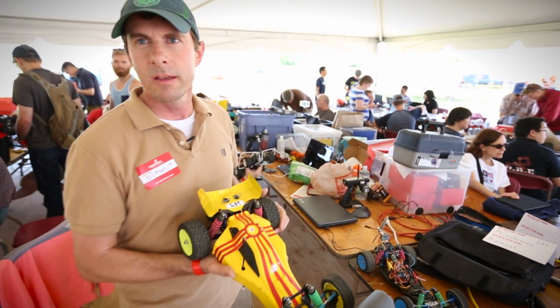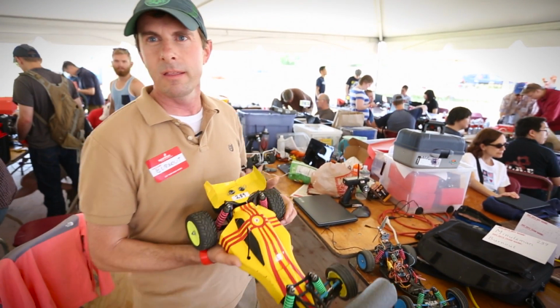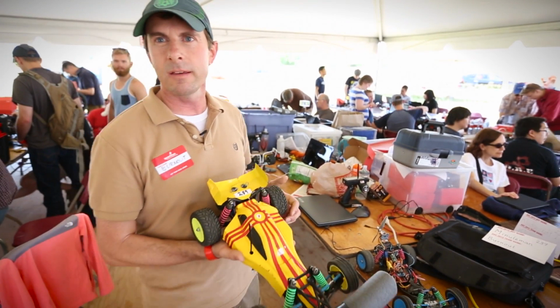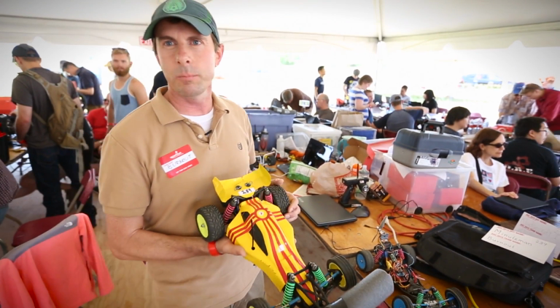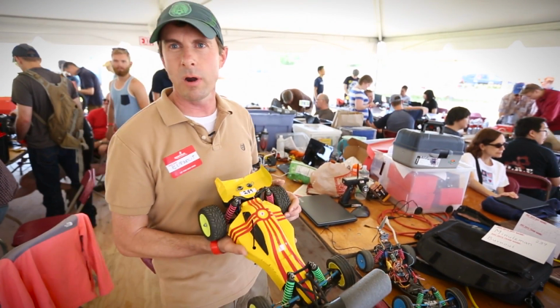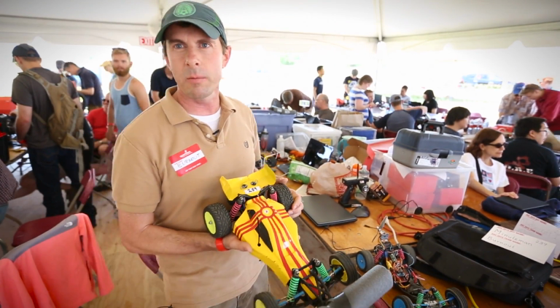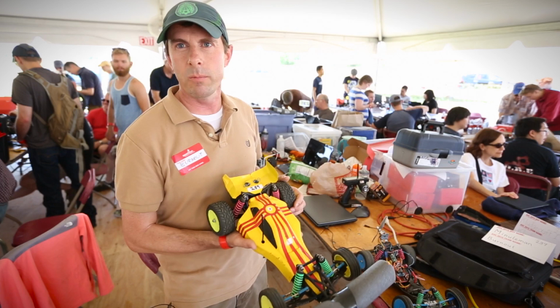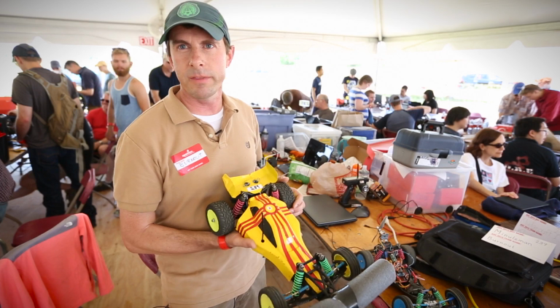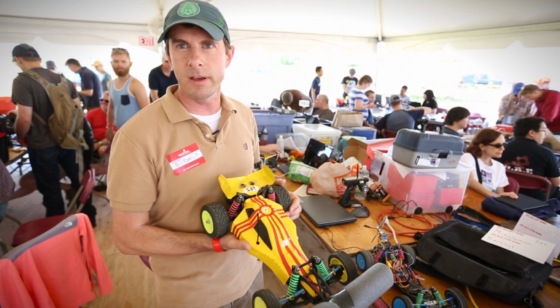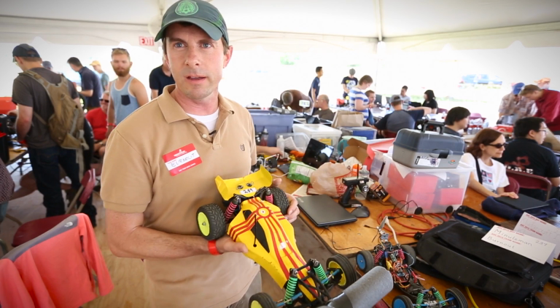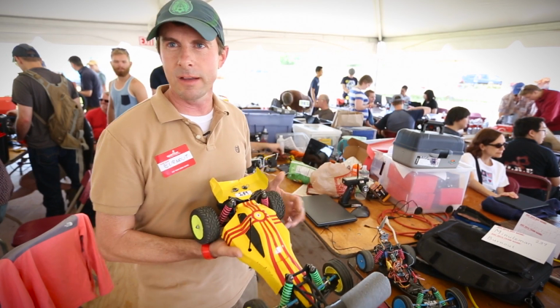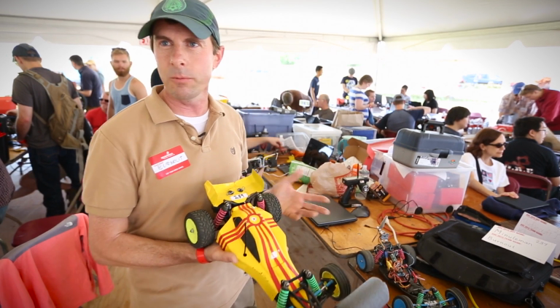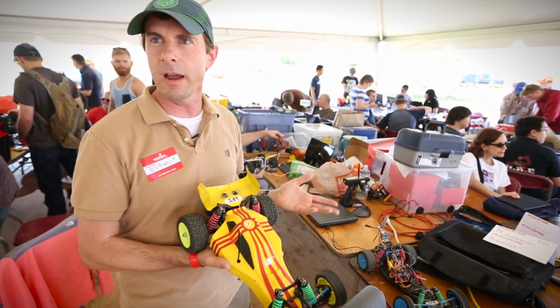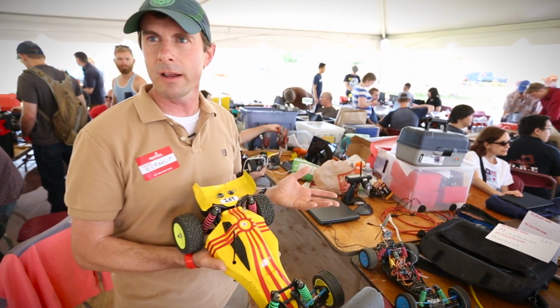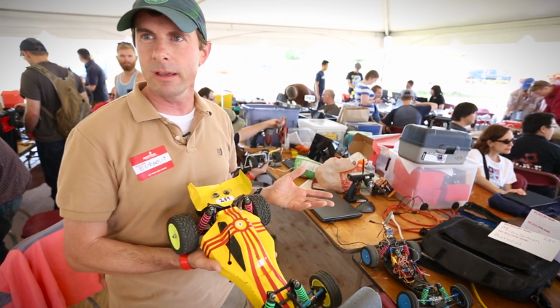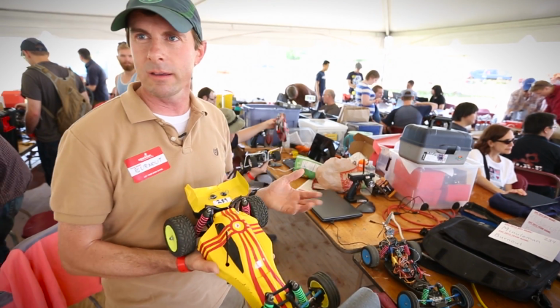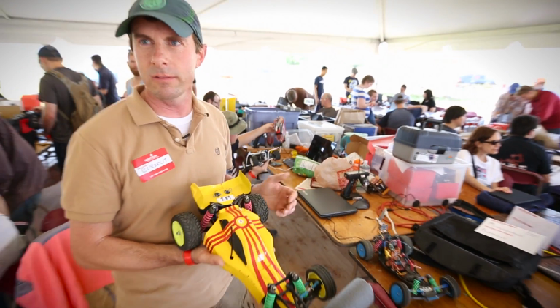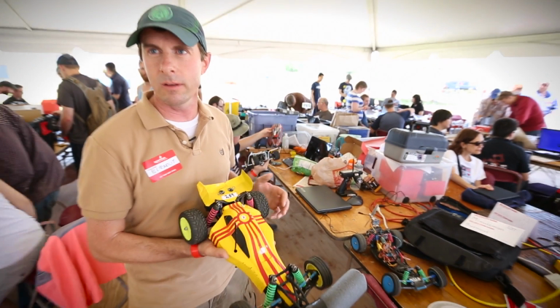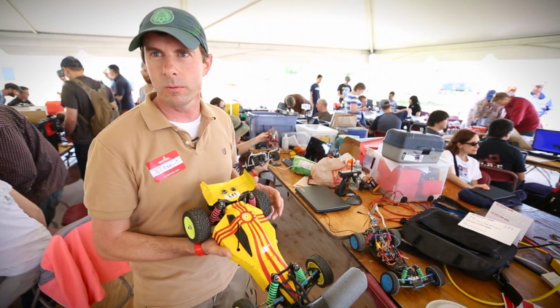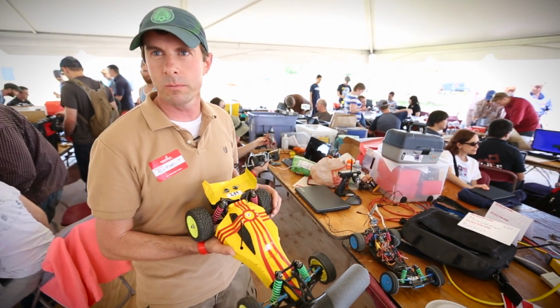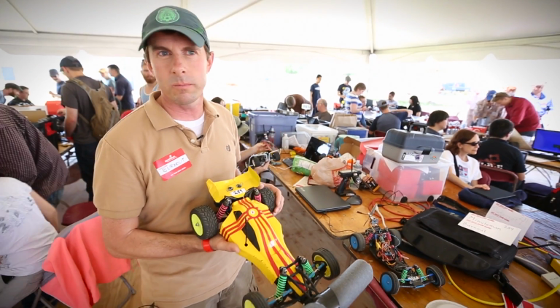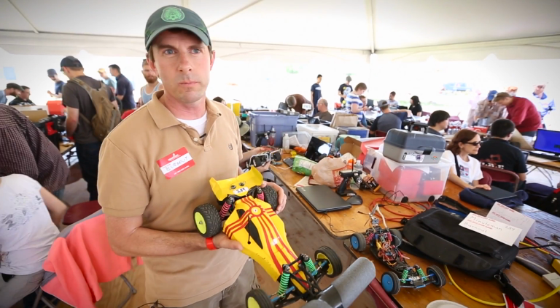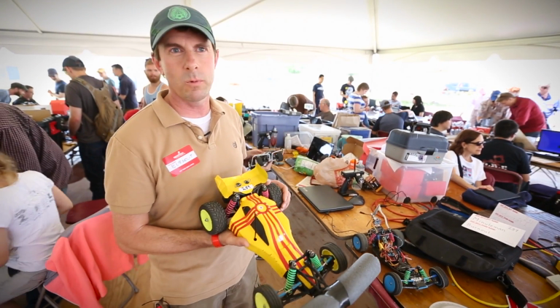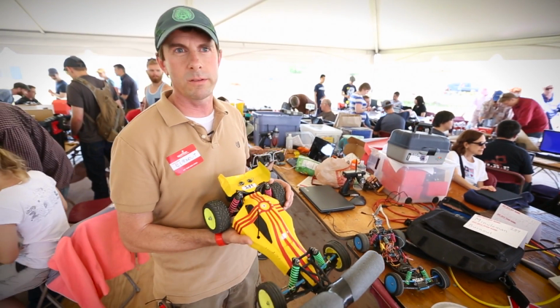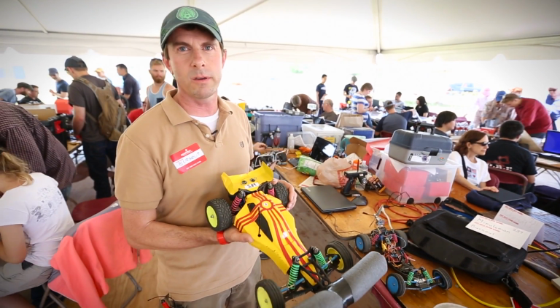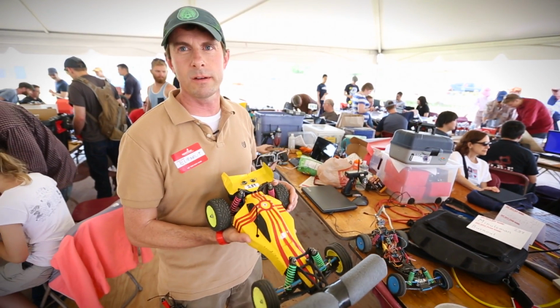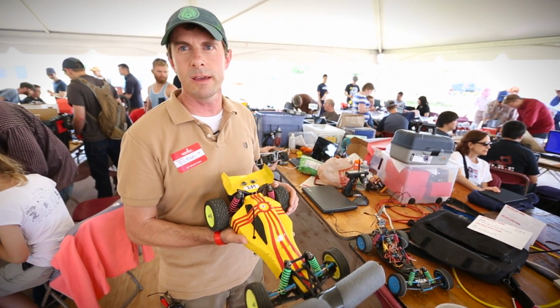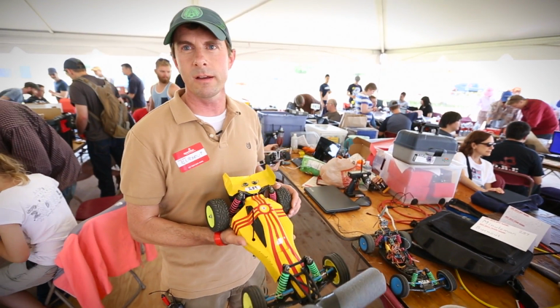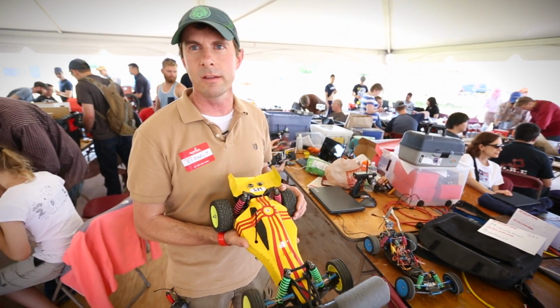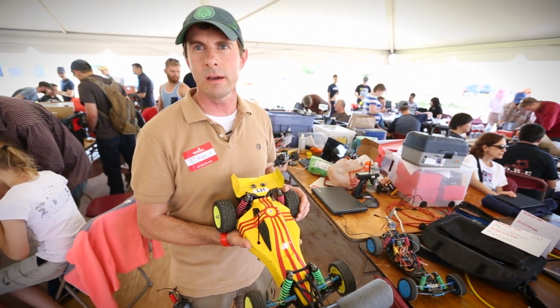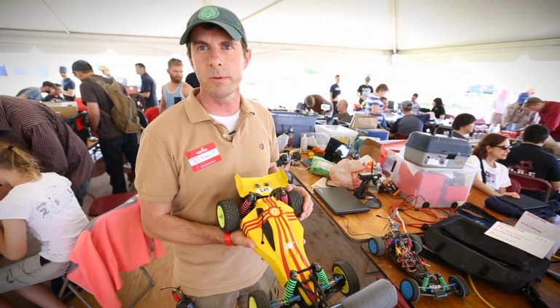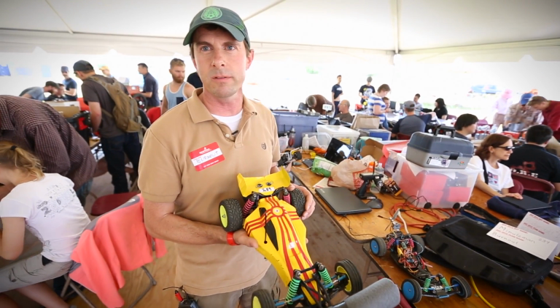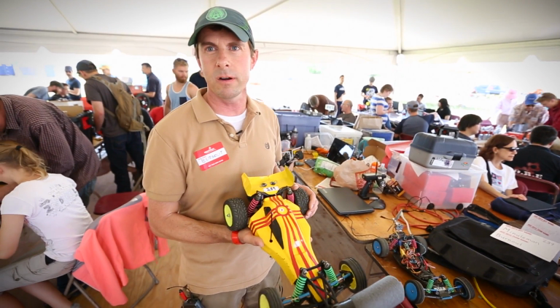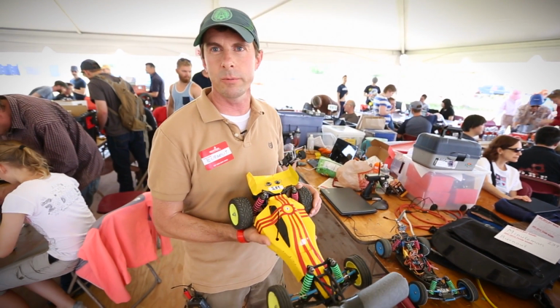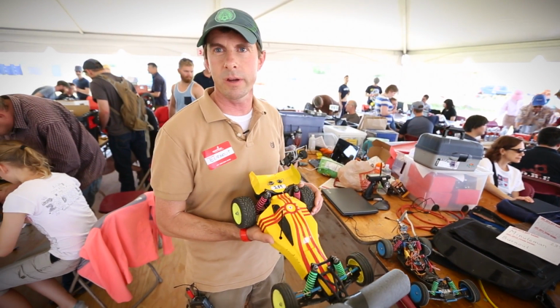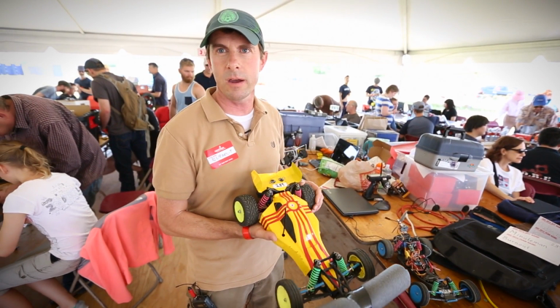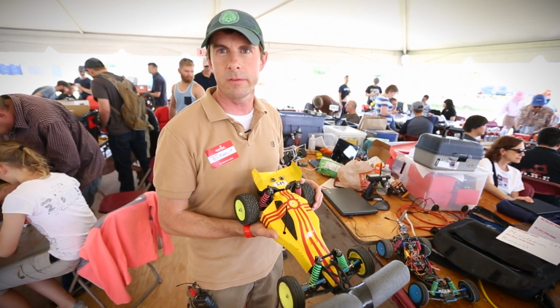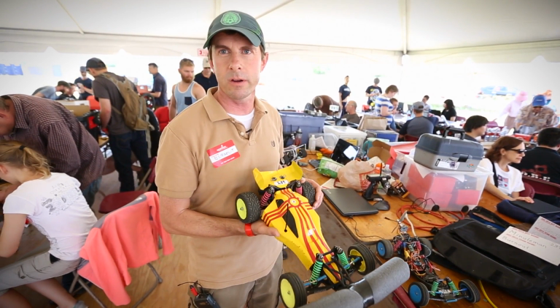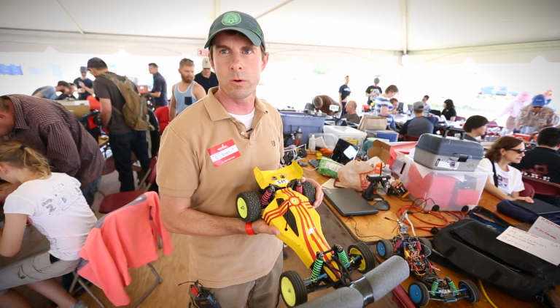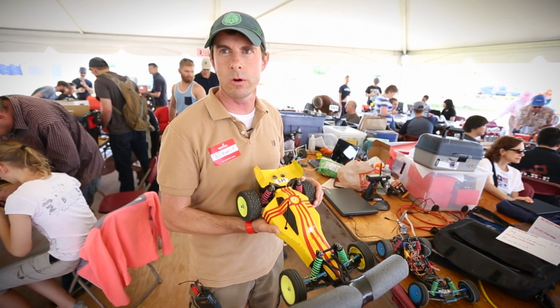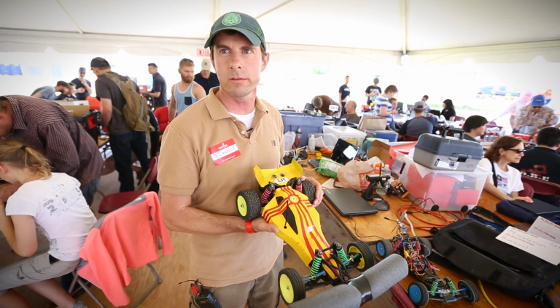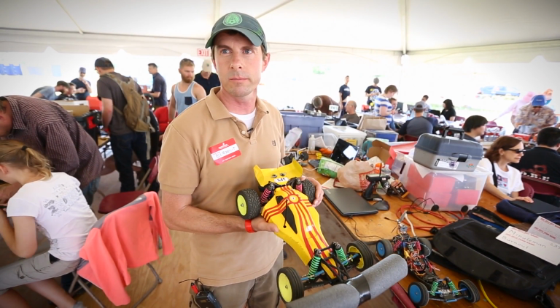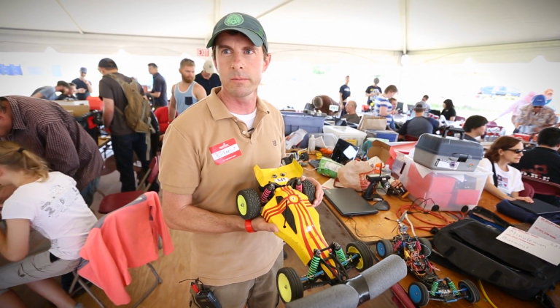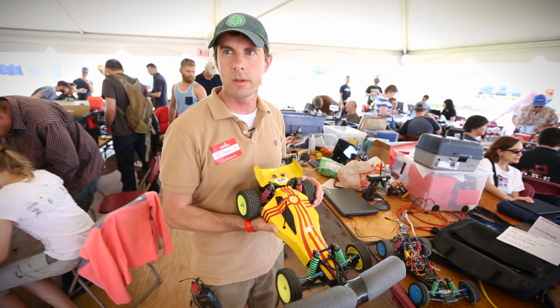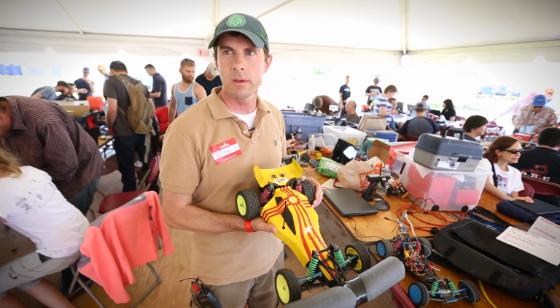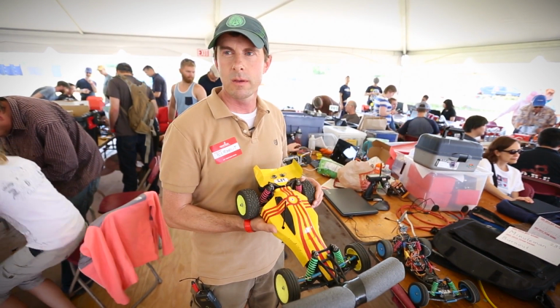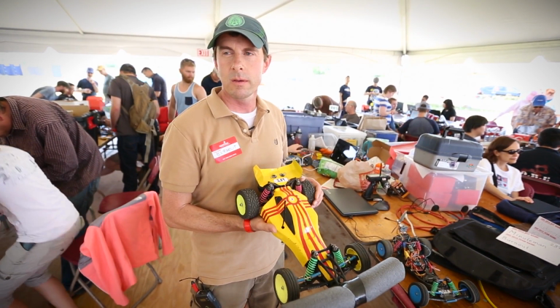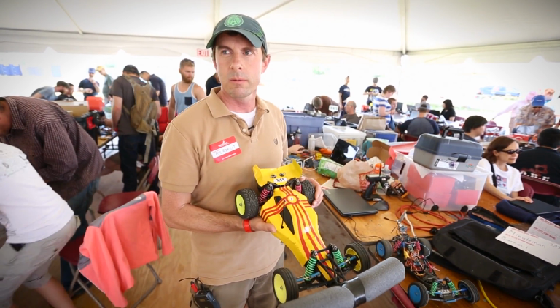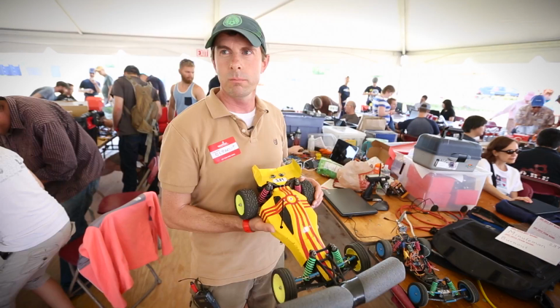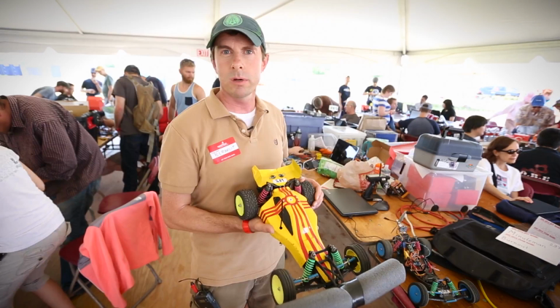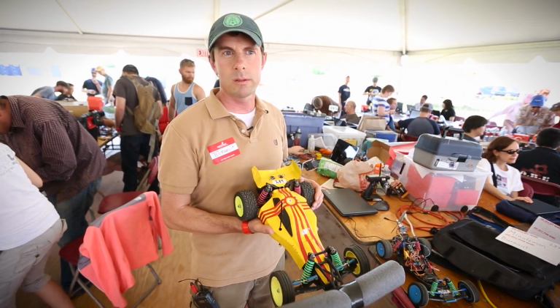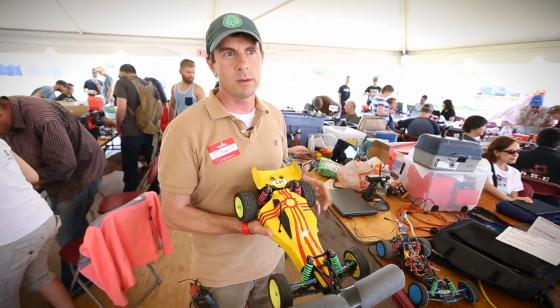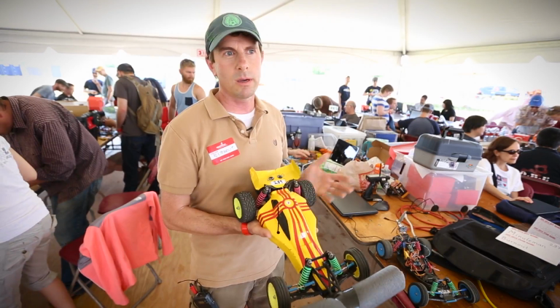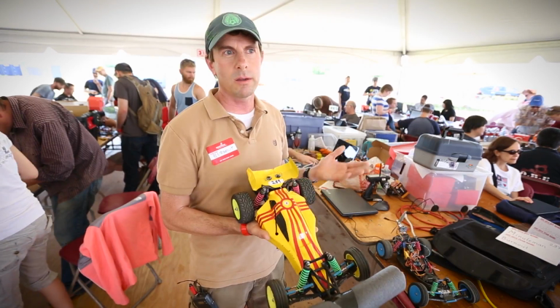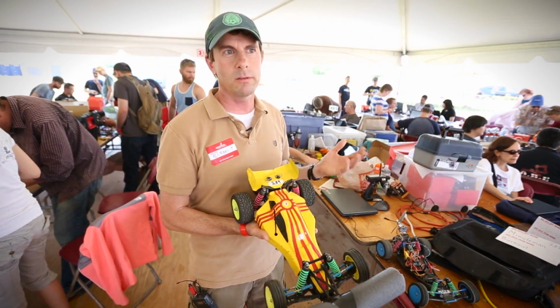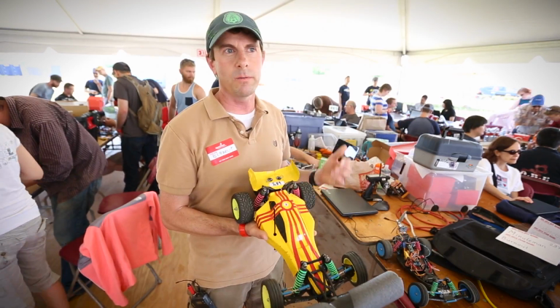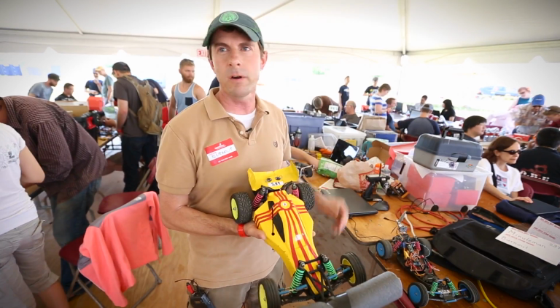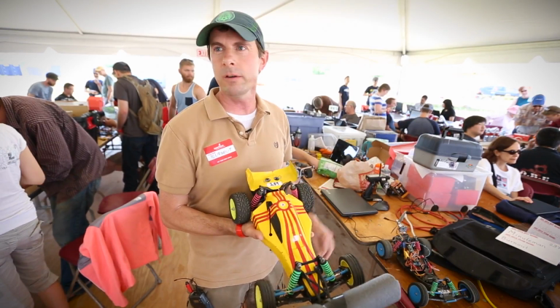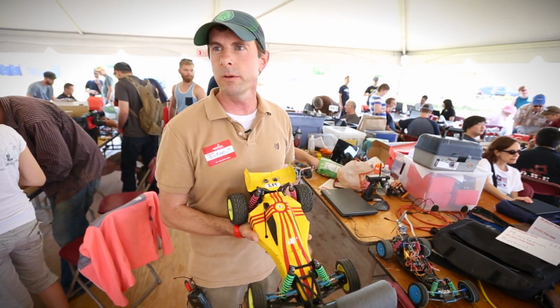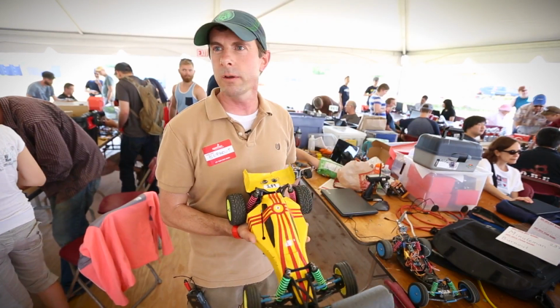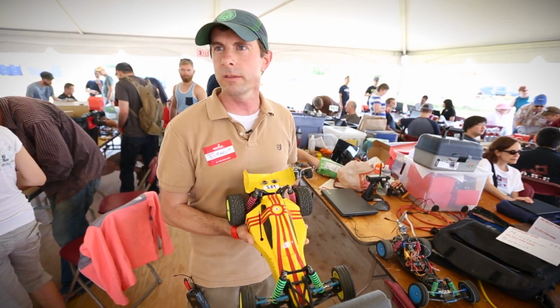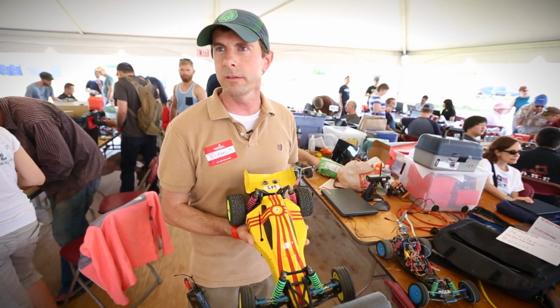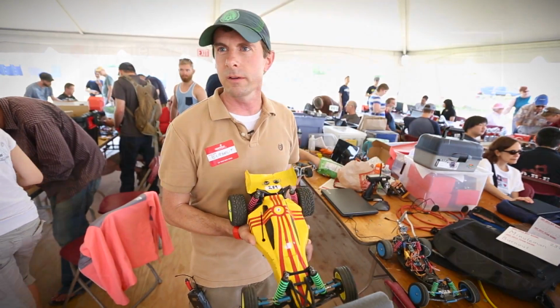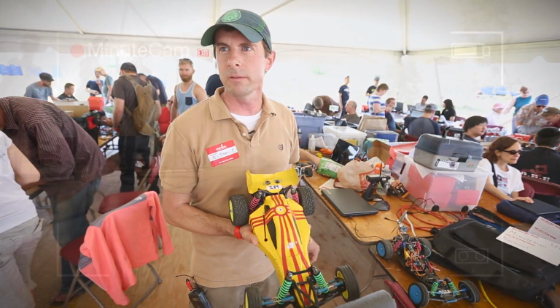That's the problem with dead reckoning — once you get tangled up, it's hard to recover your position. But so far, so good this year.